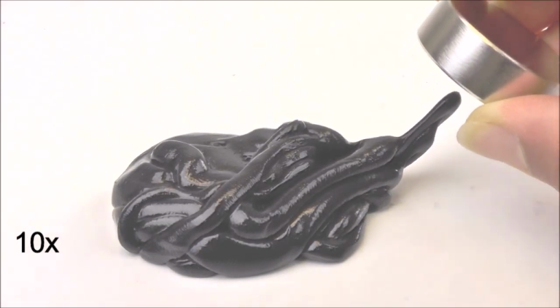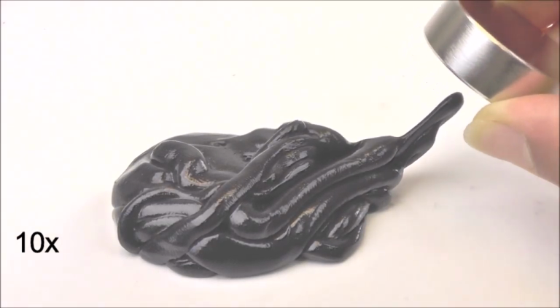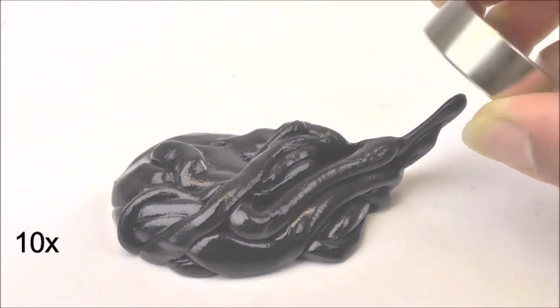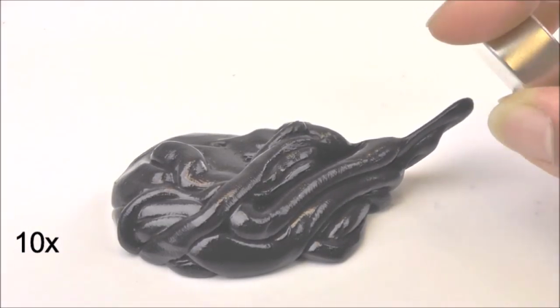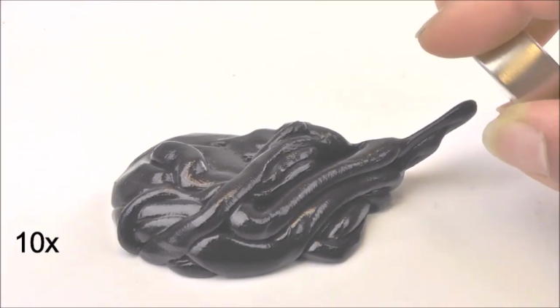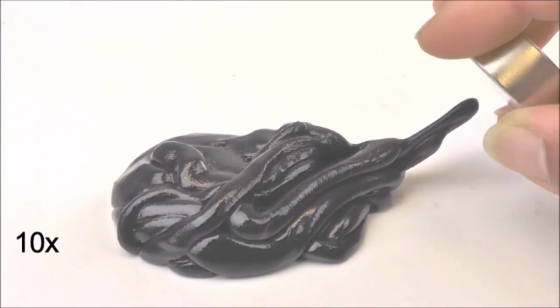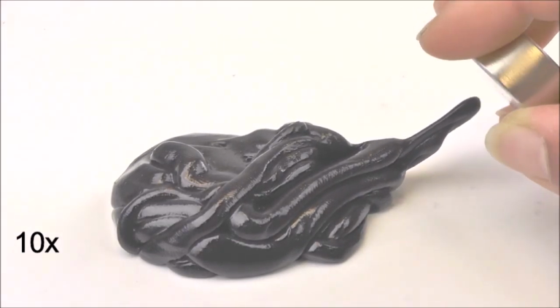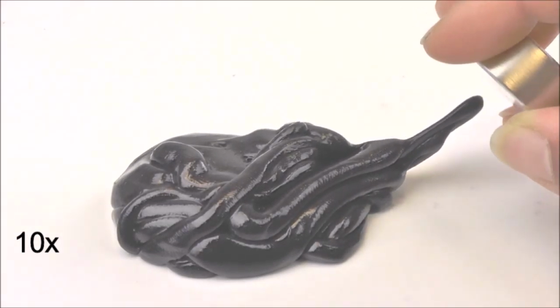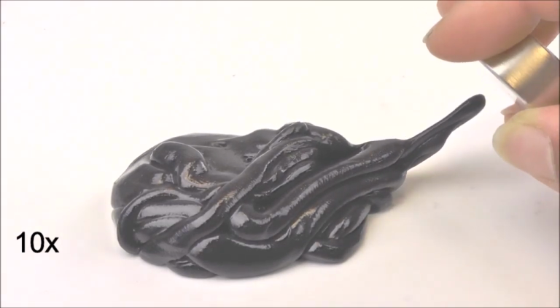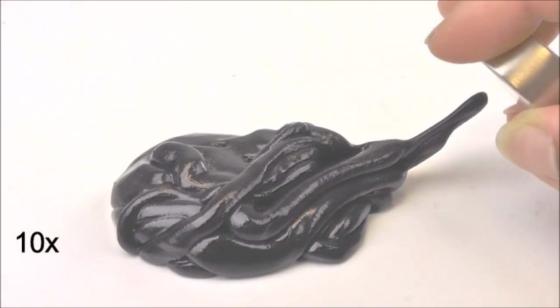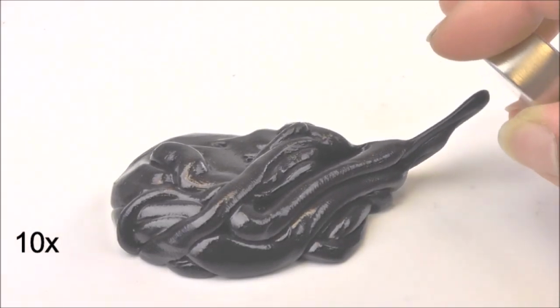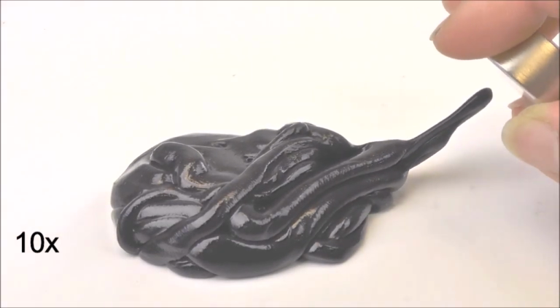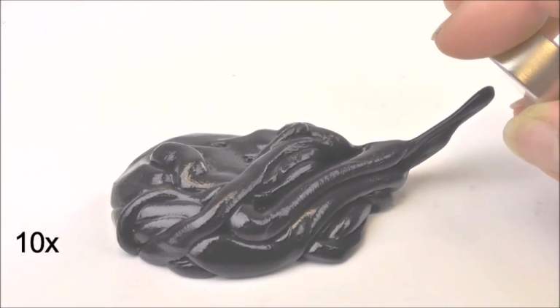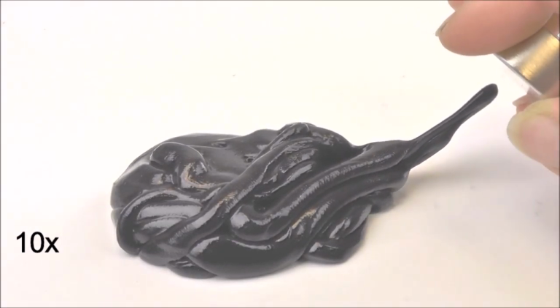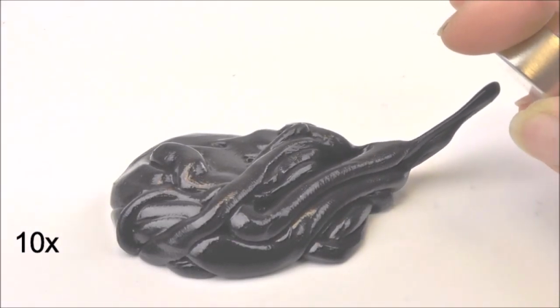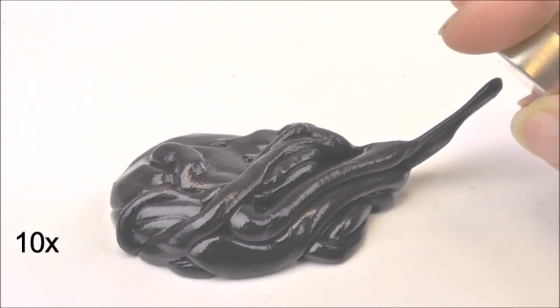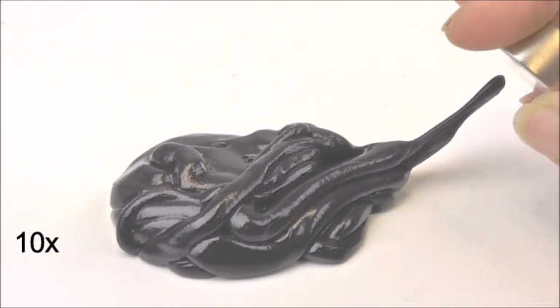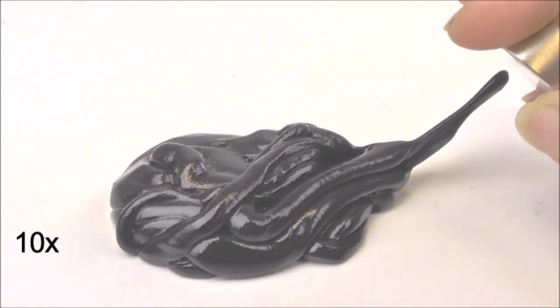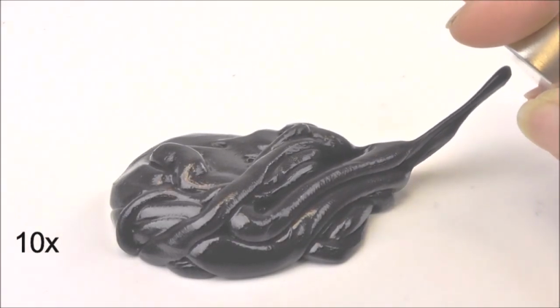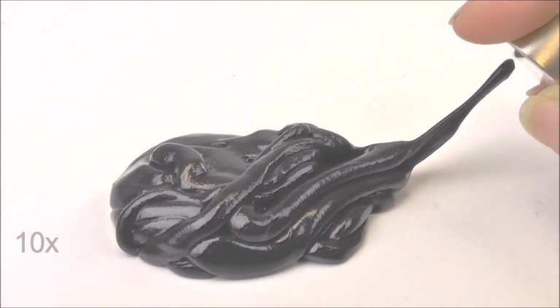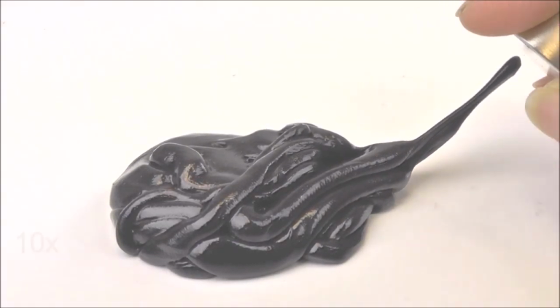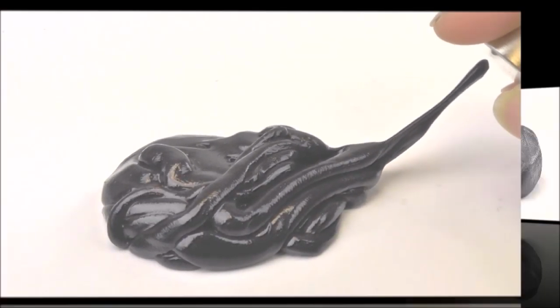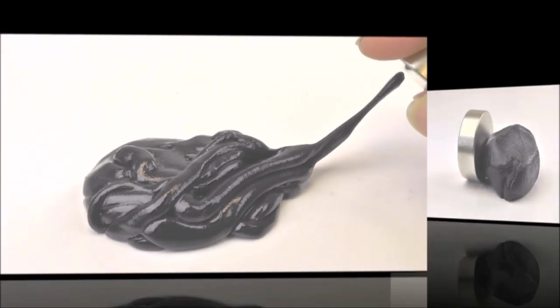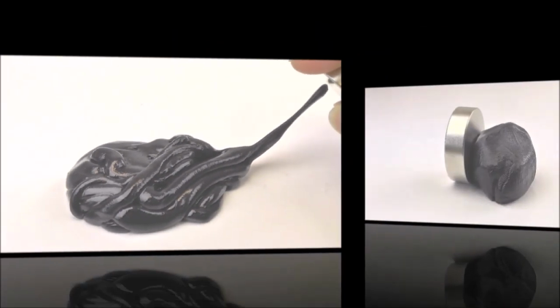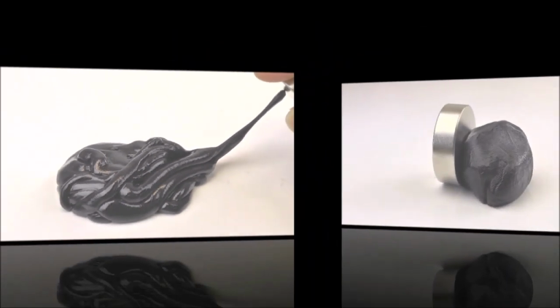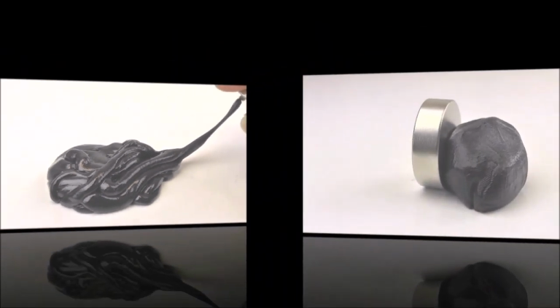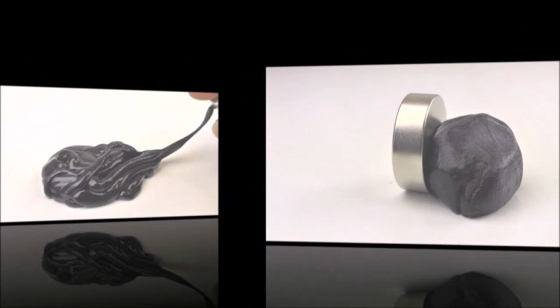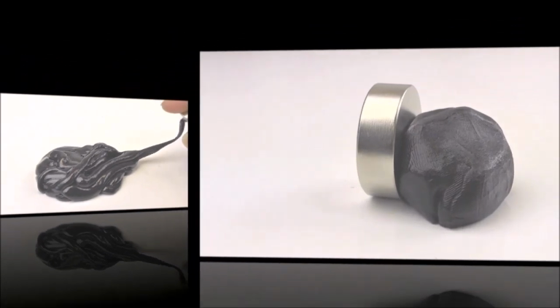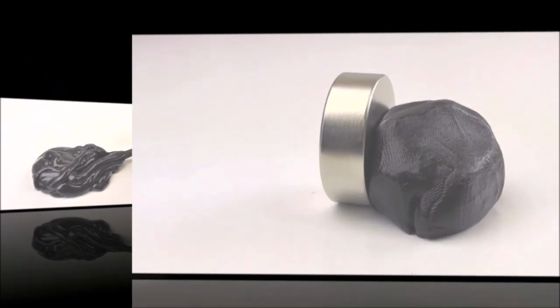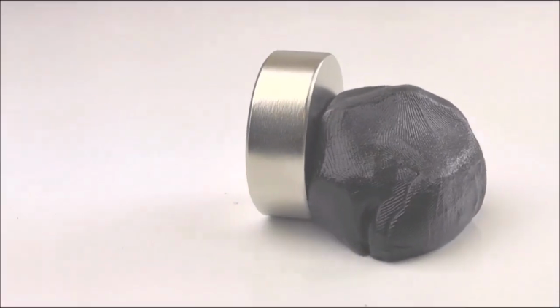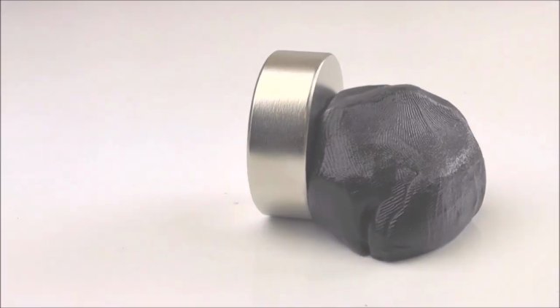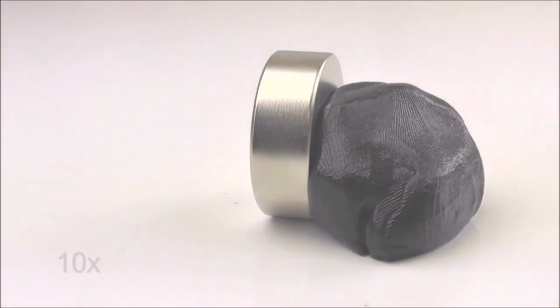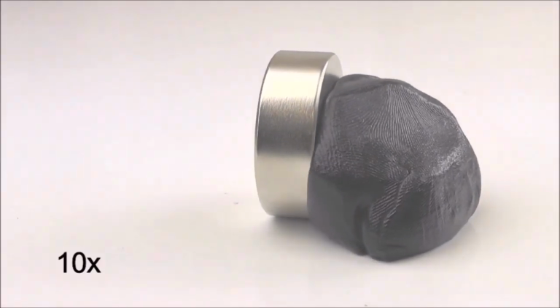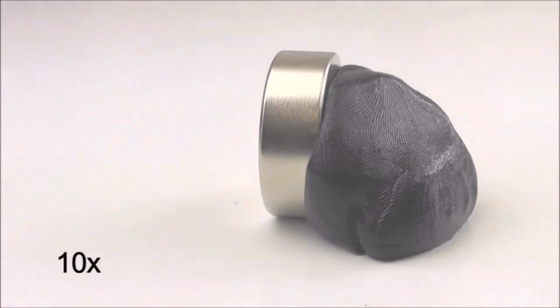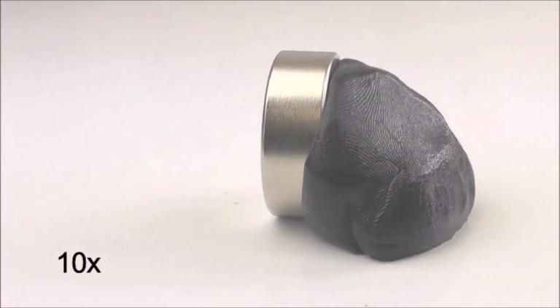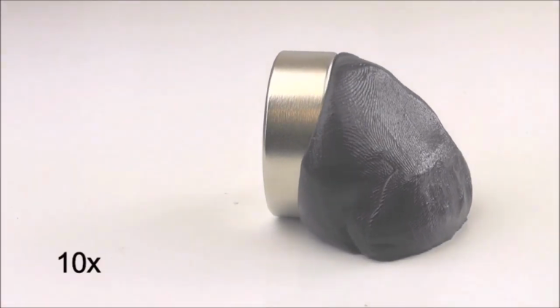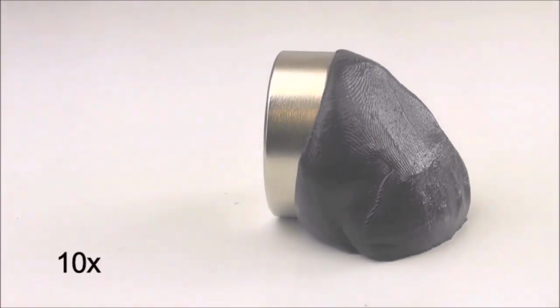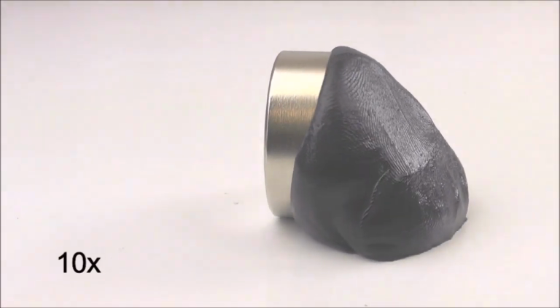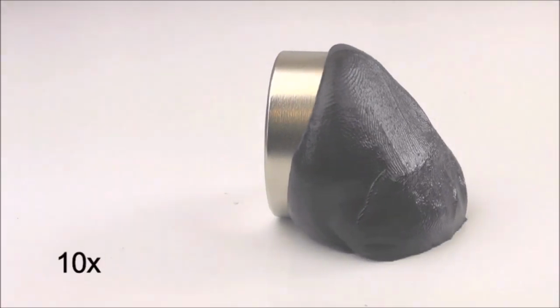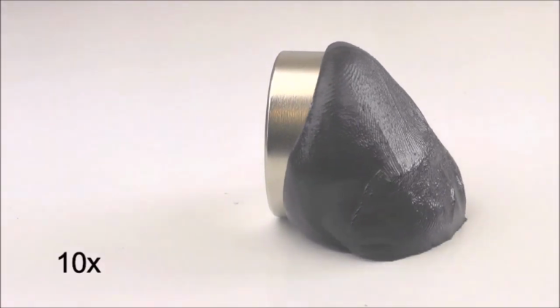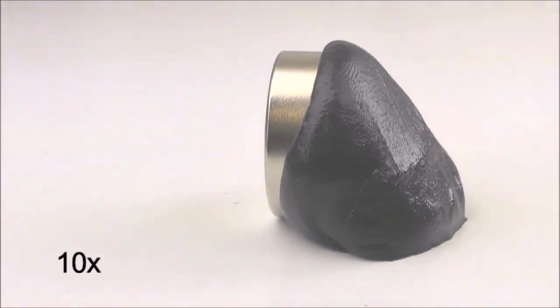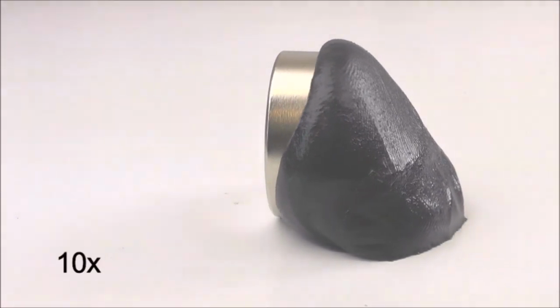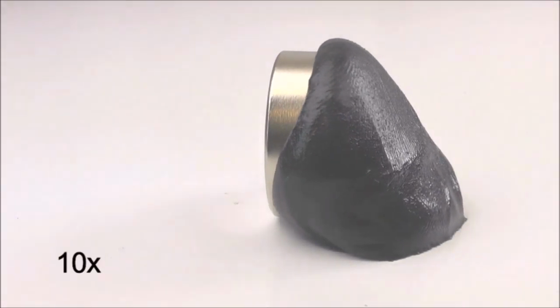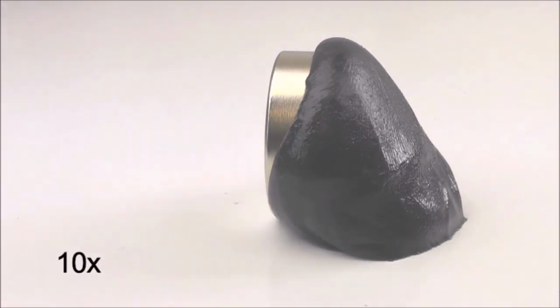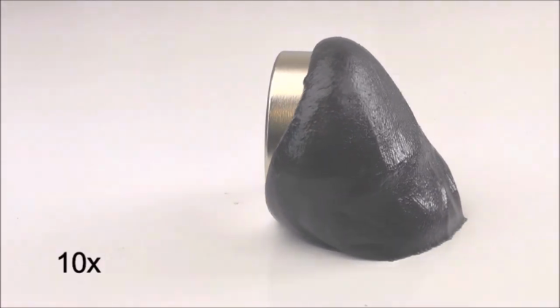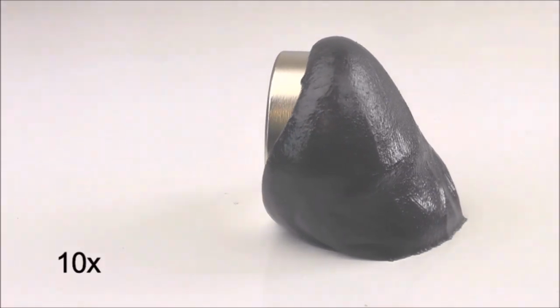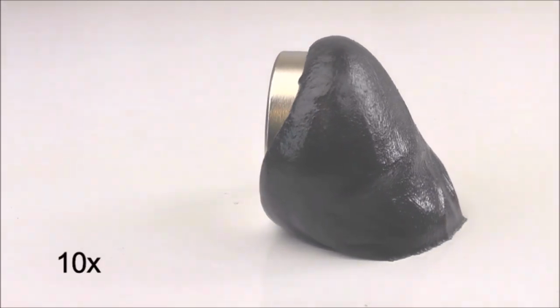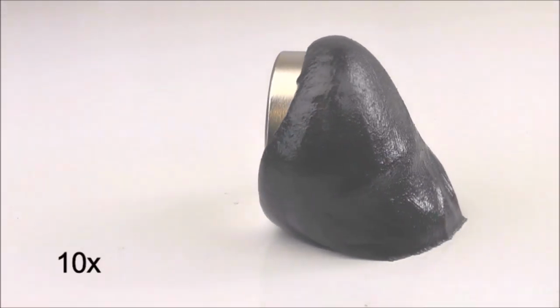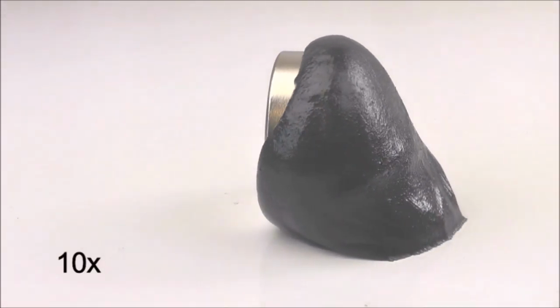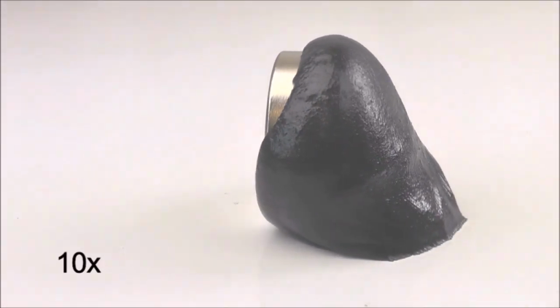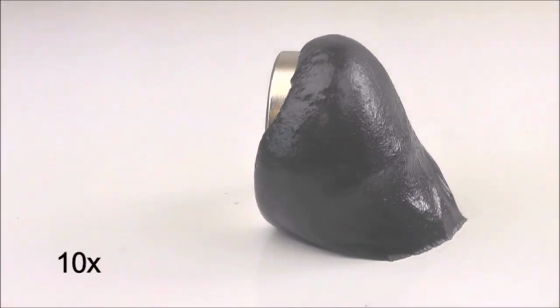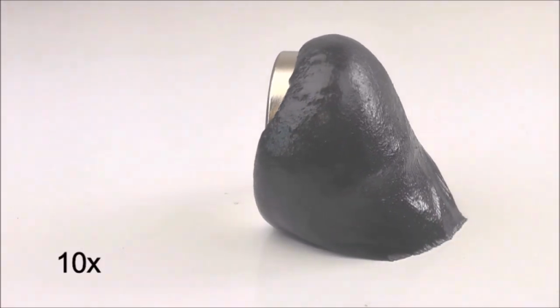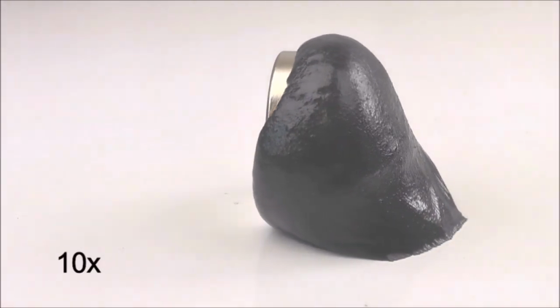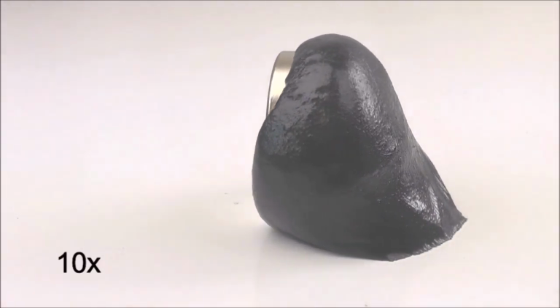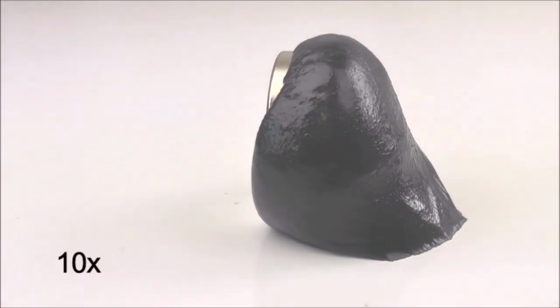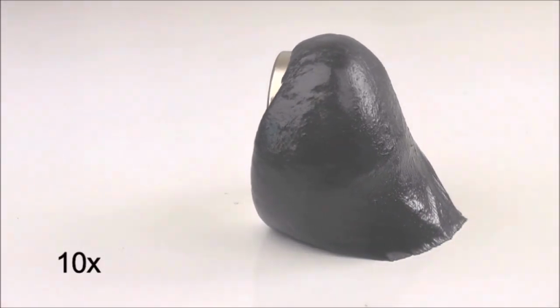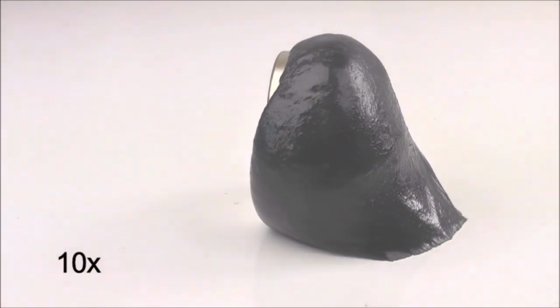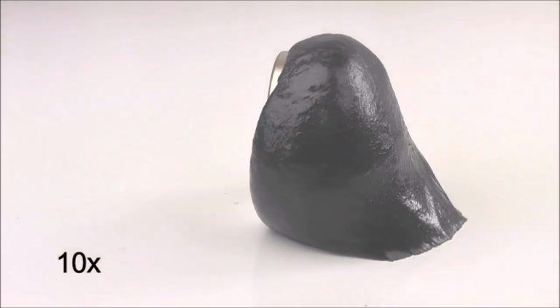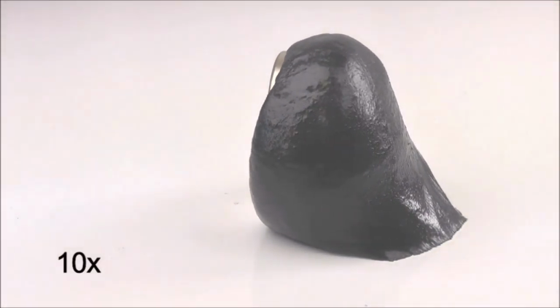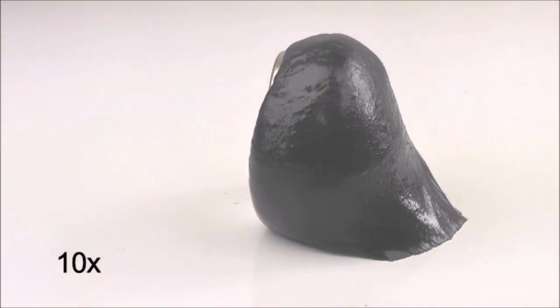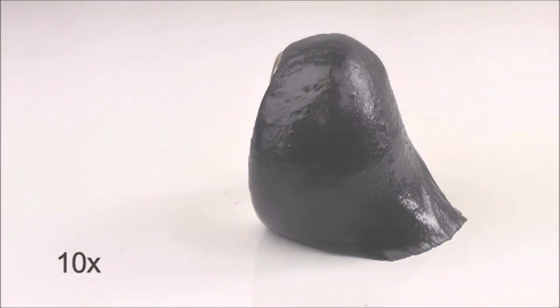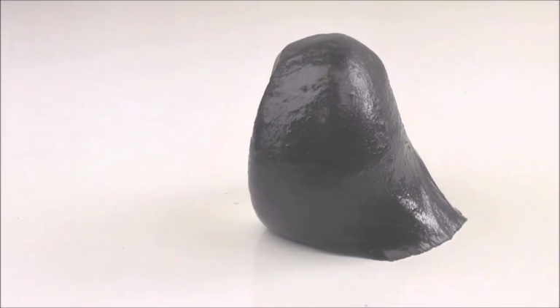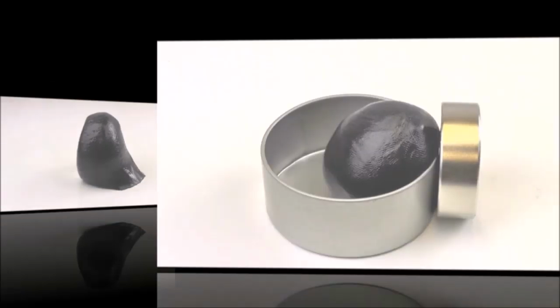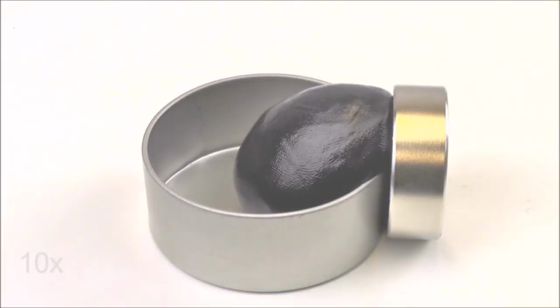A magnet can also be pulled to the putty. The movement can be slow, but it is amazing, as seen here in these time-lapse videos.